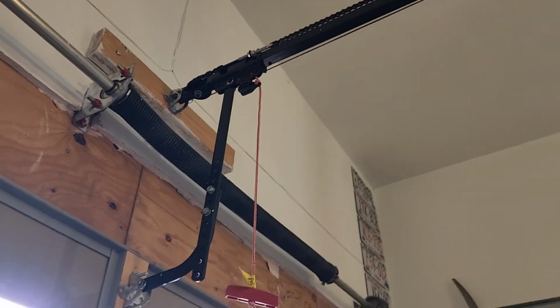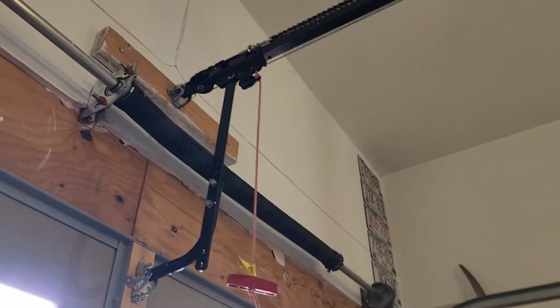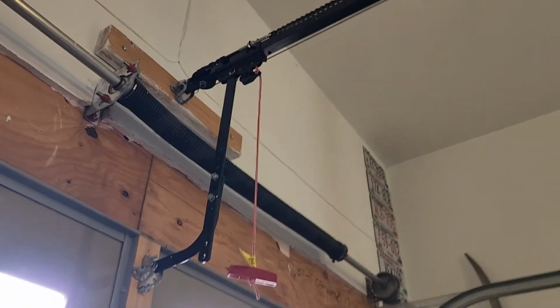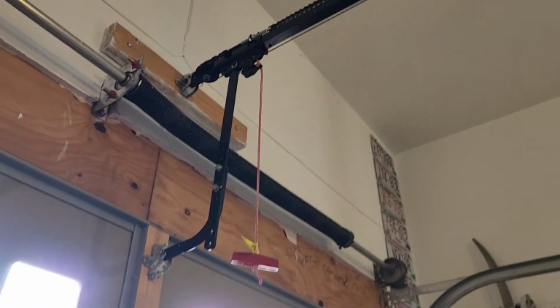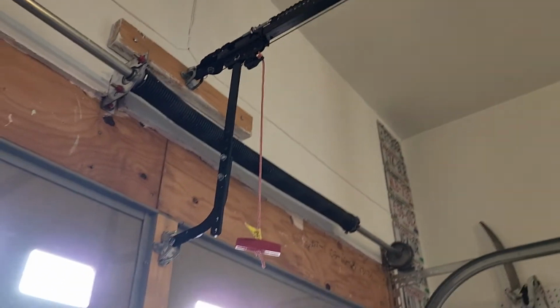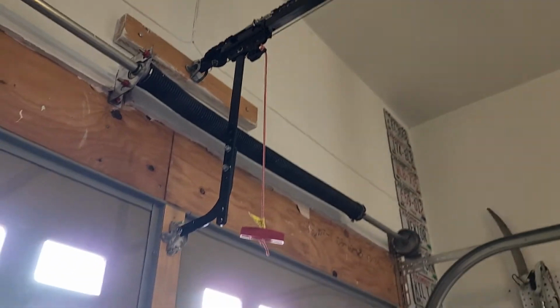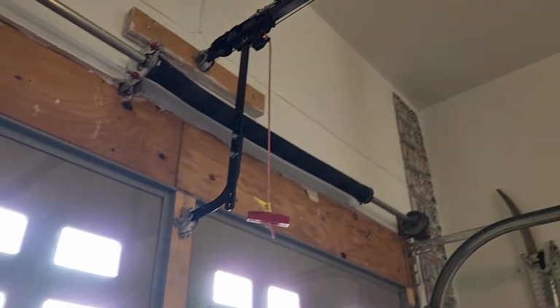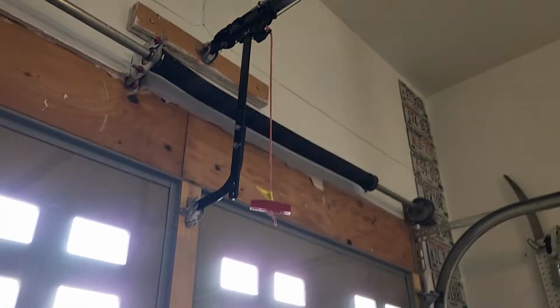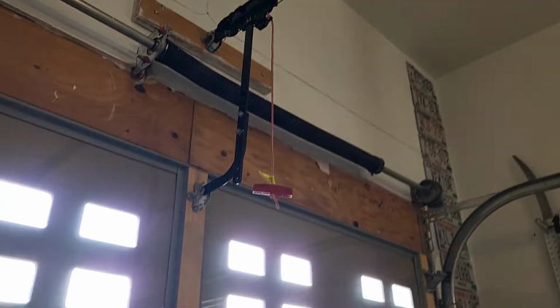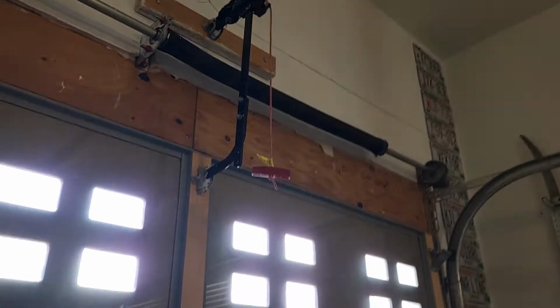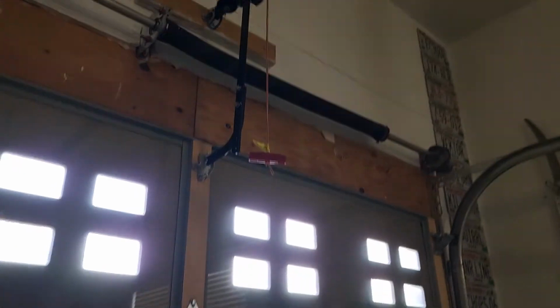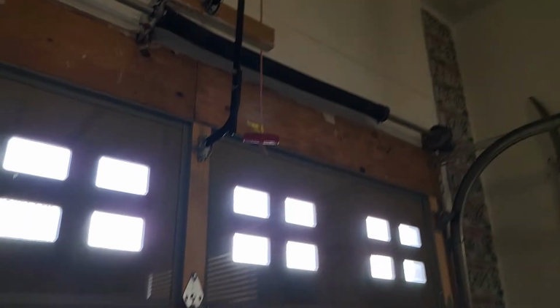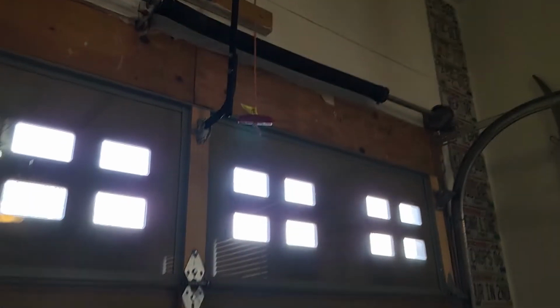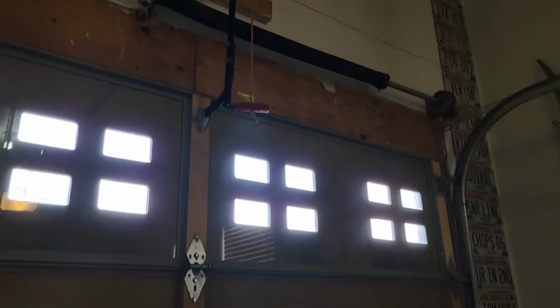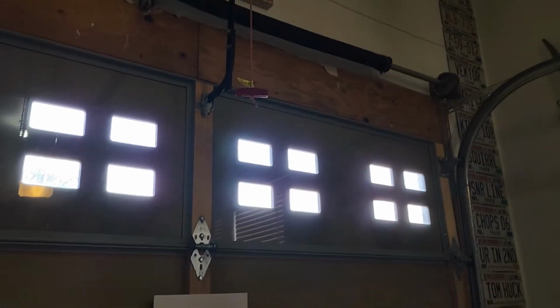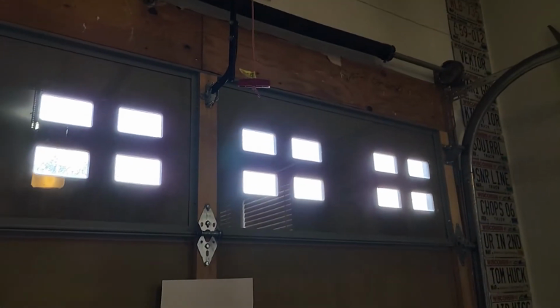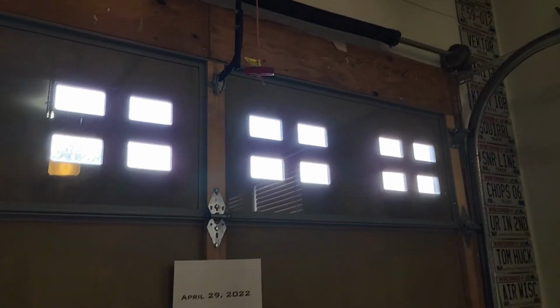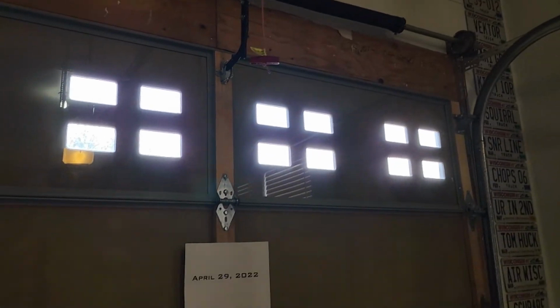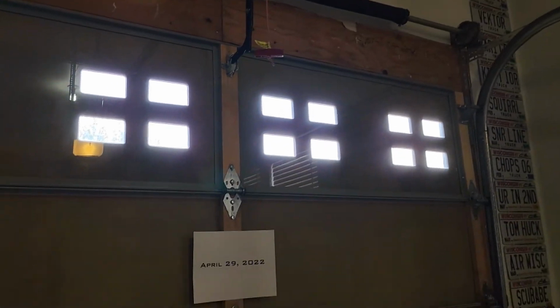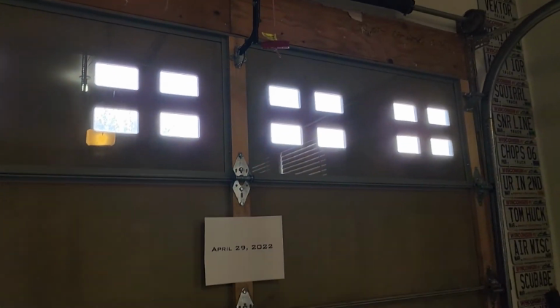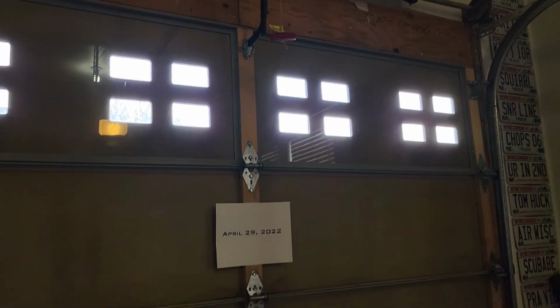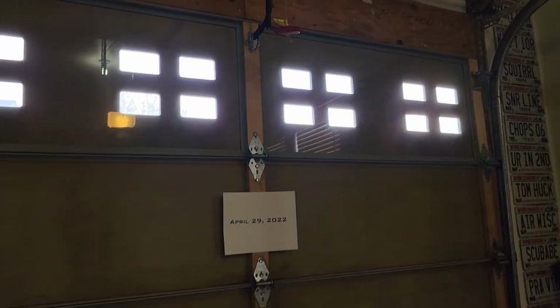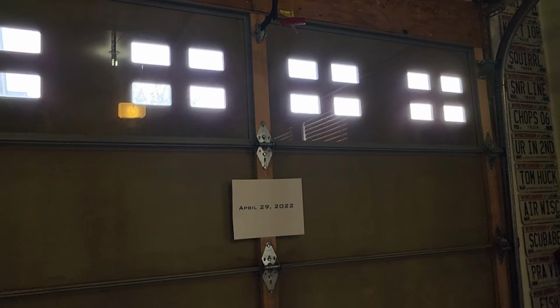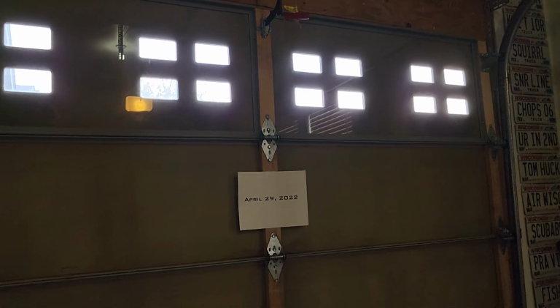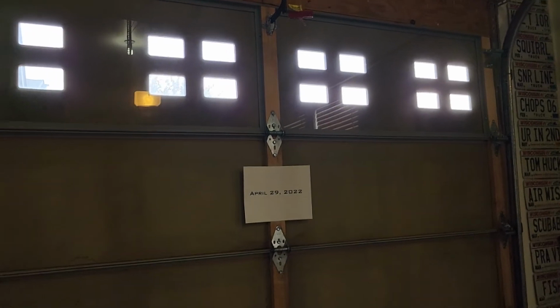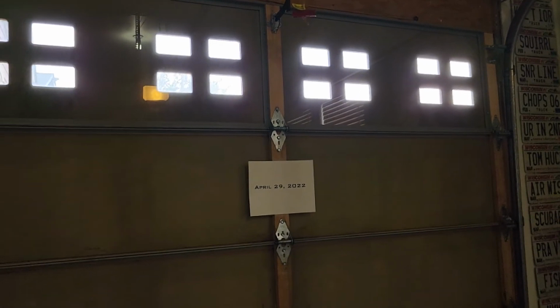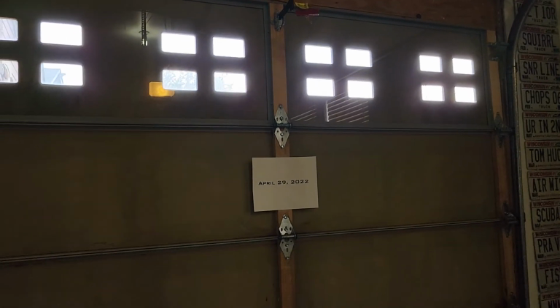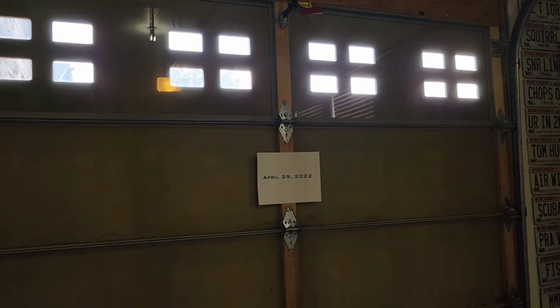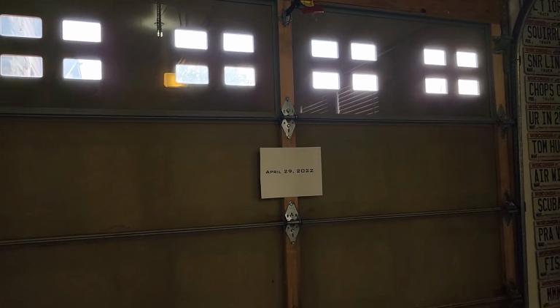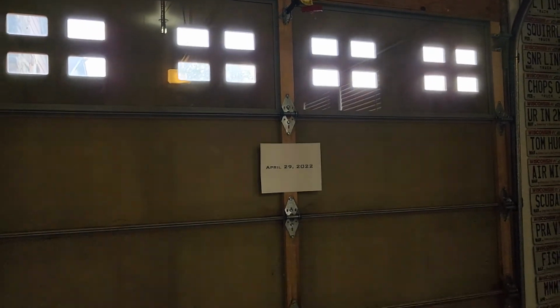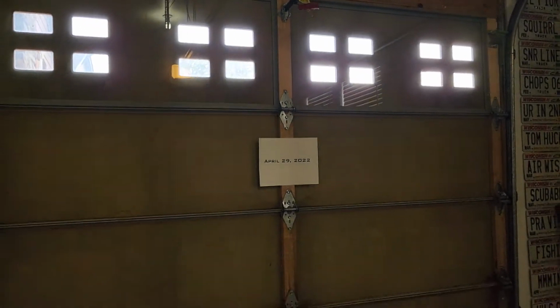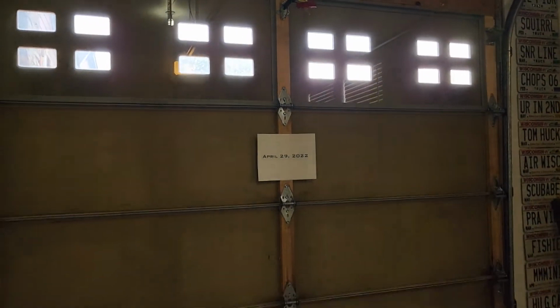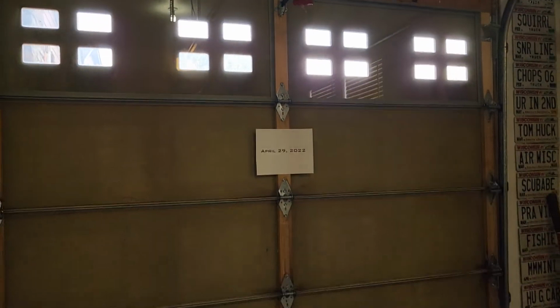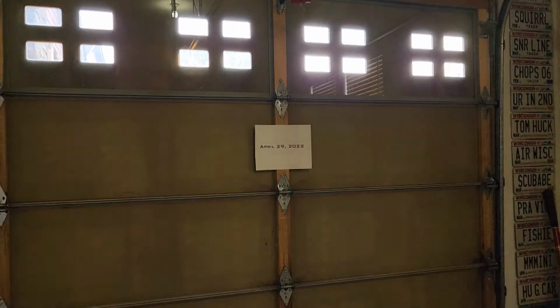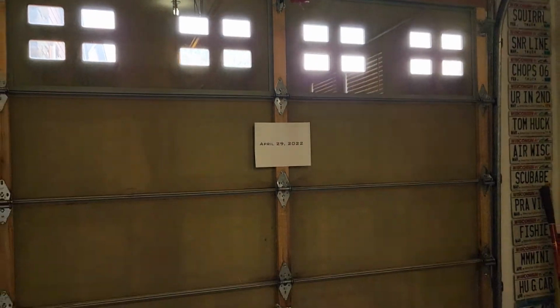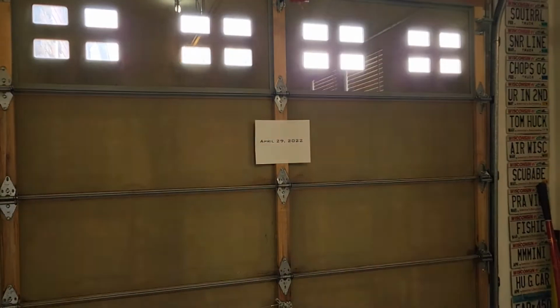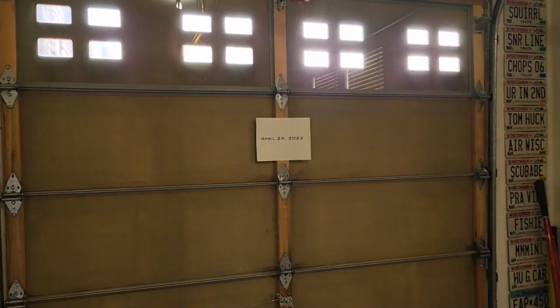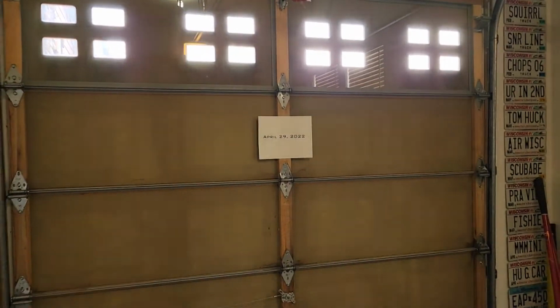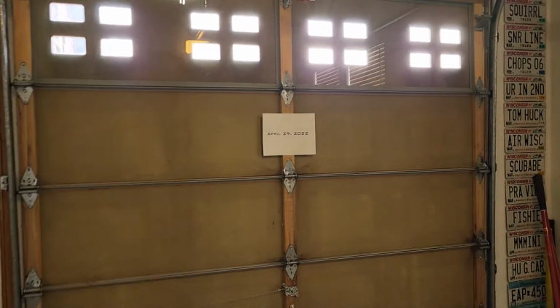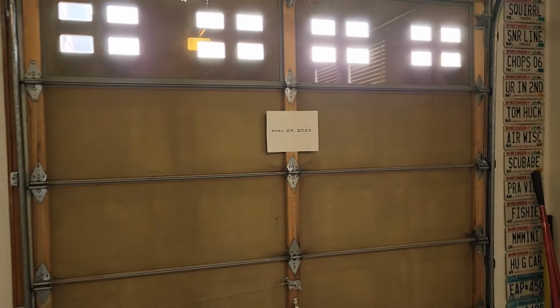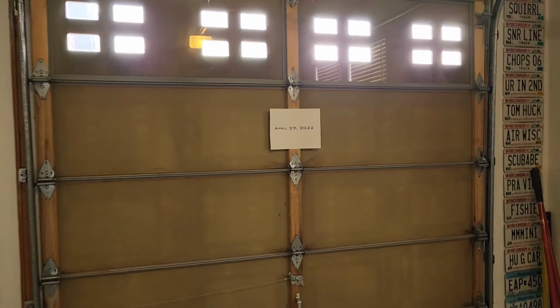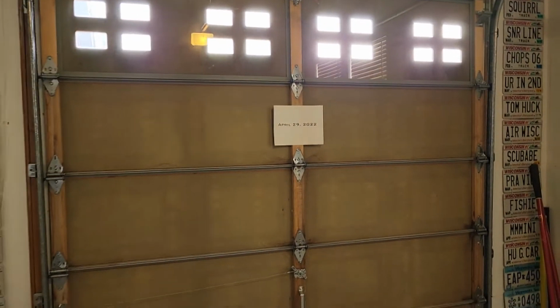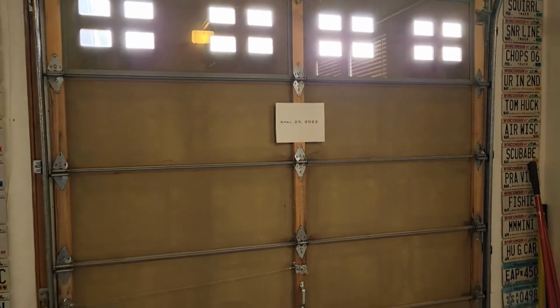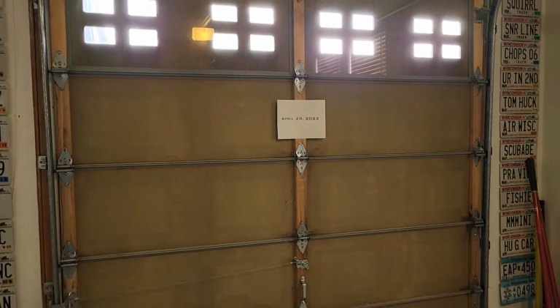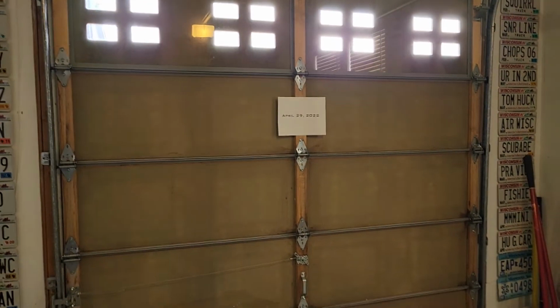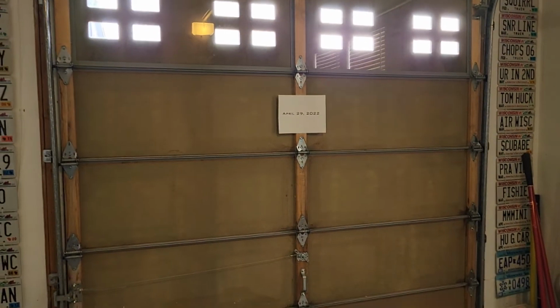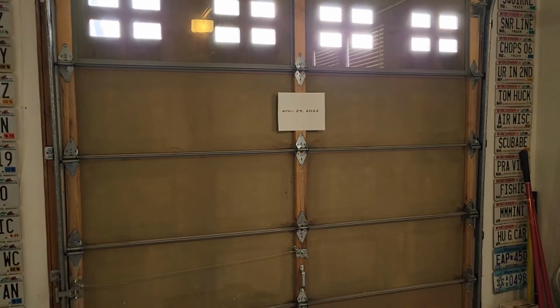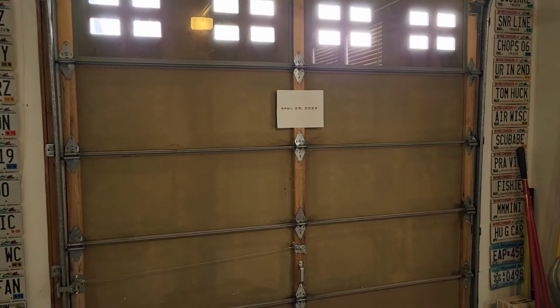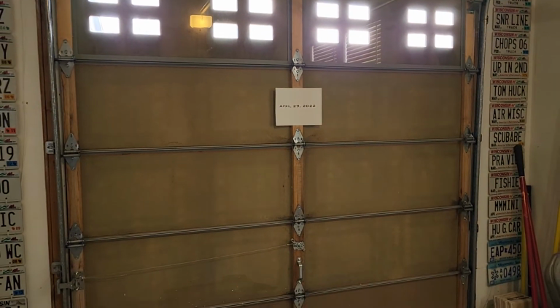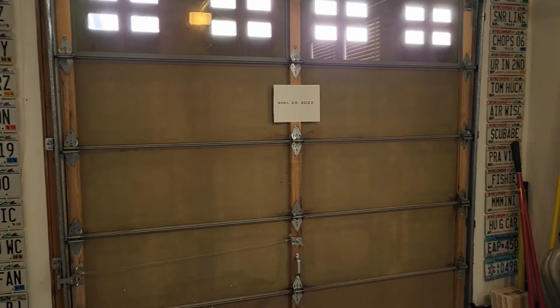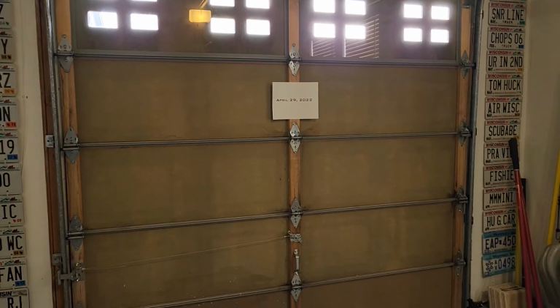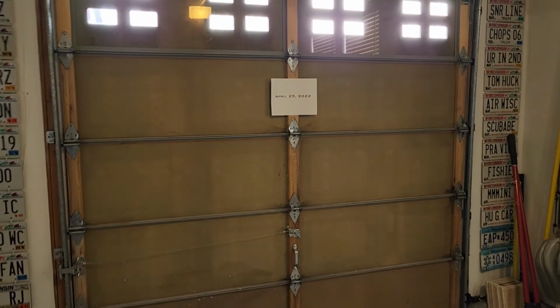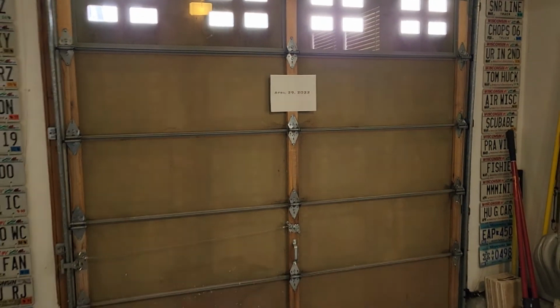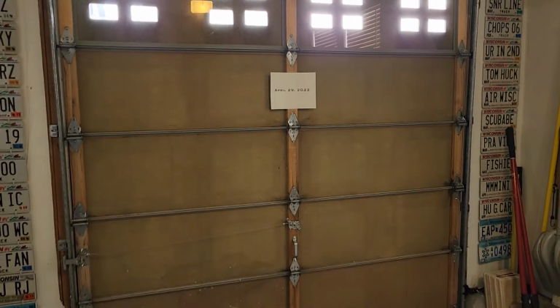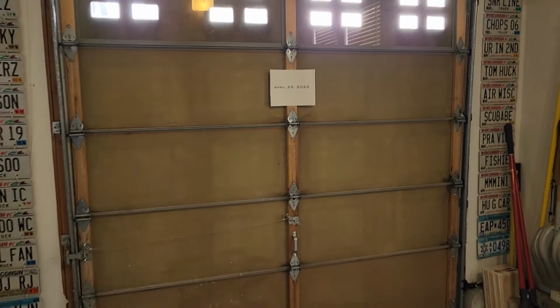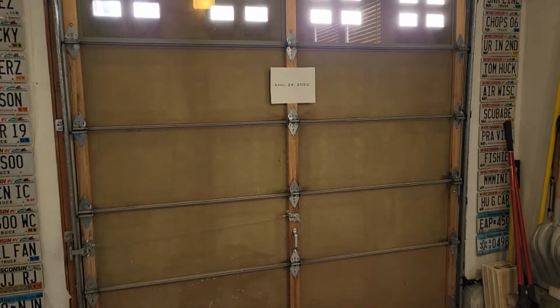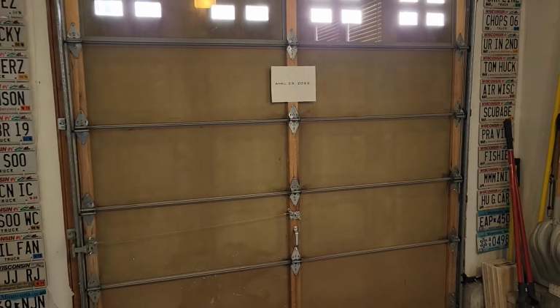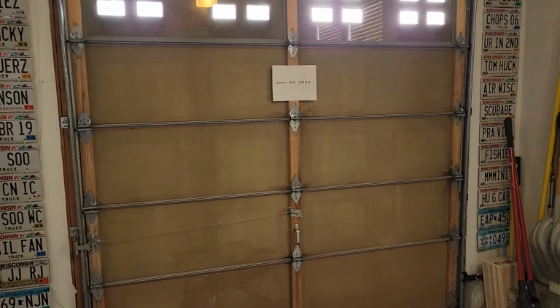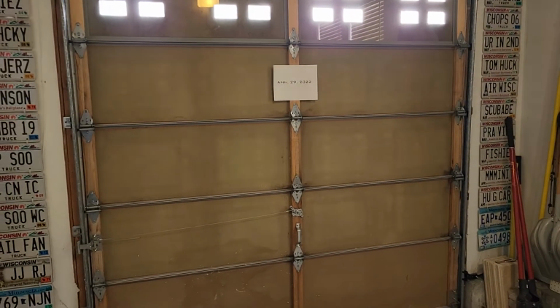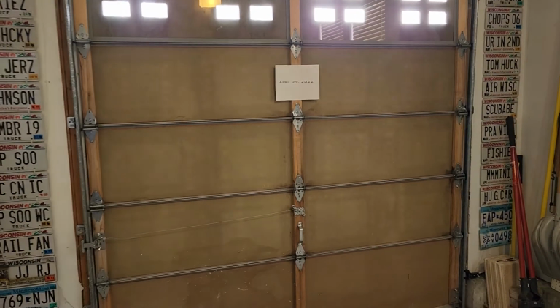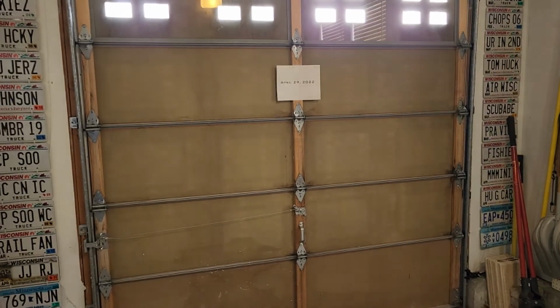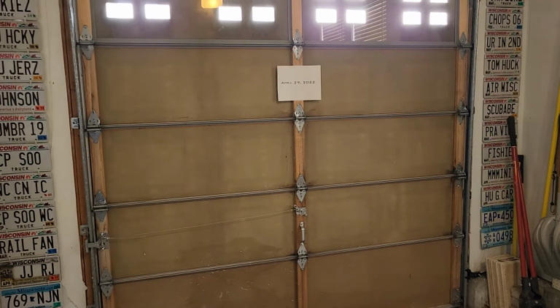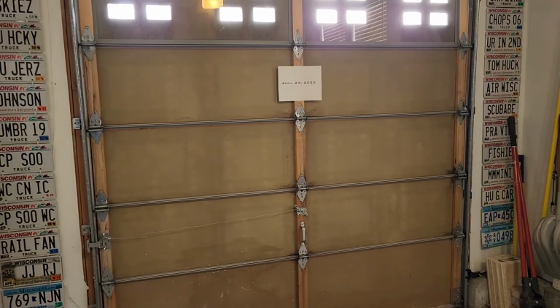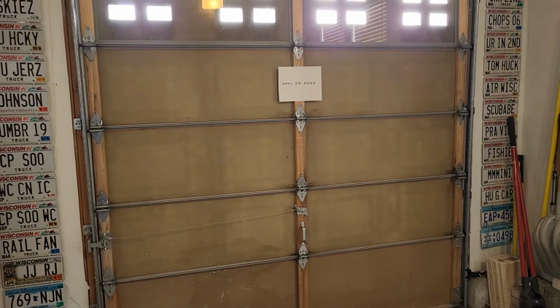The eight foot extension is optional — normally you pay extra for that extension kit — but it will be included with this opener. Thanks for looking.